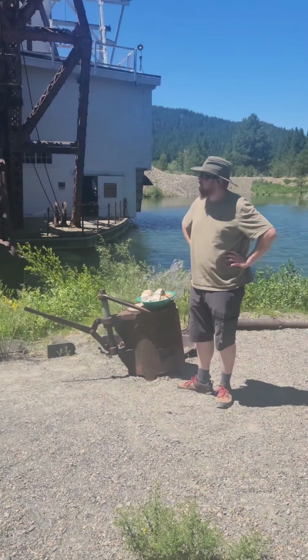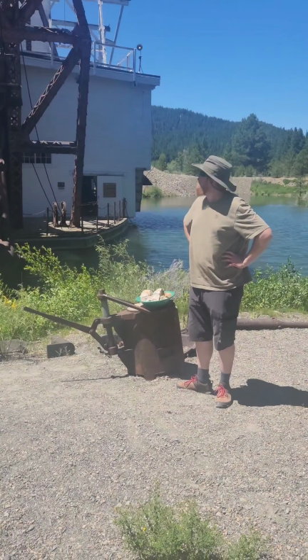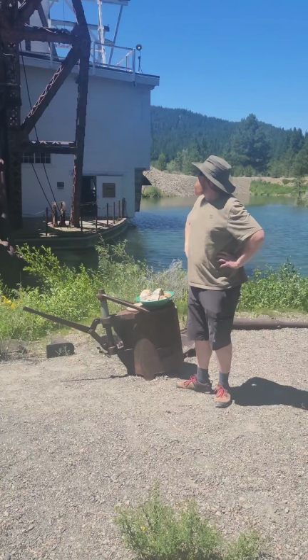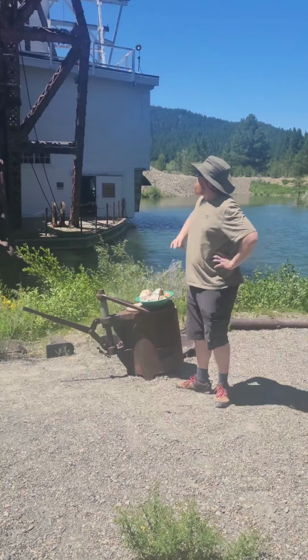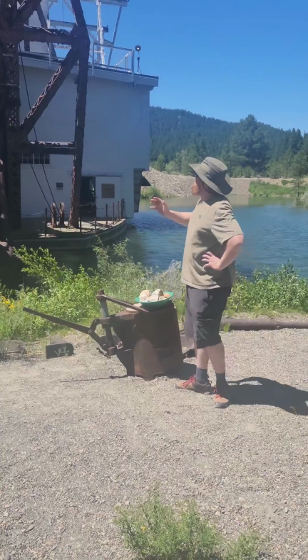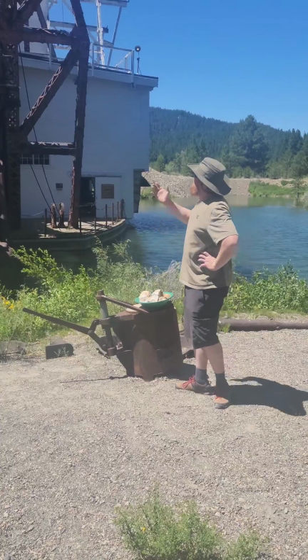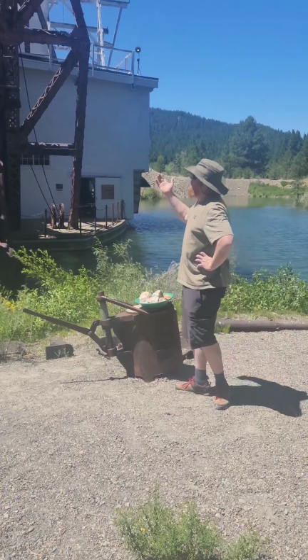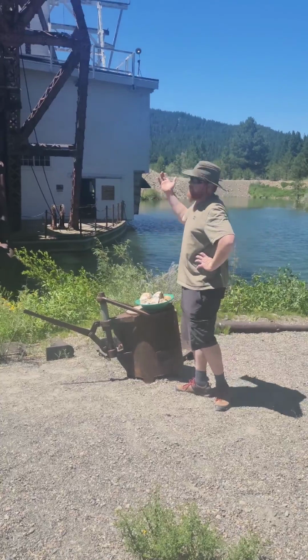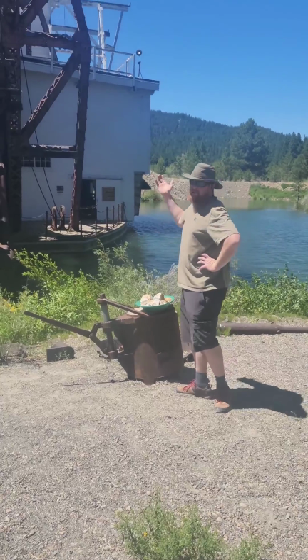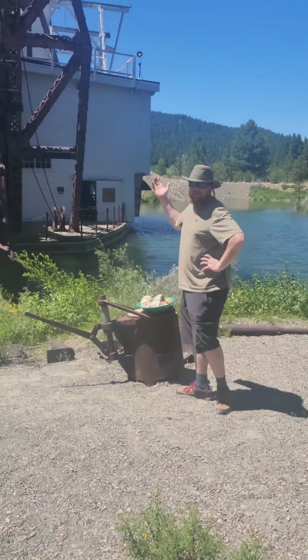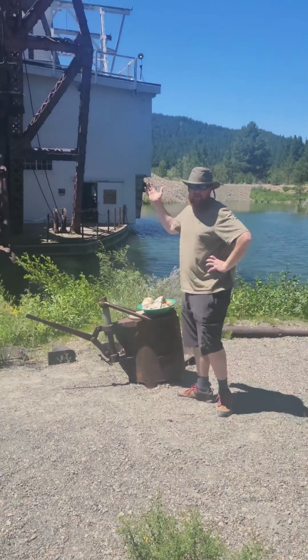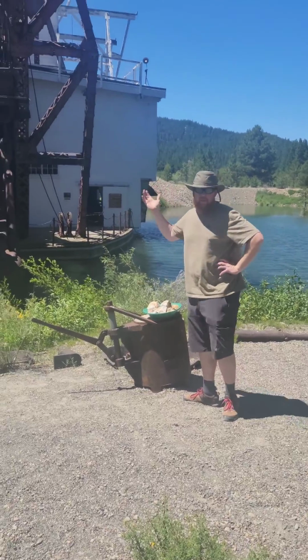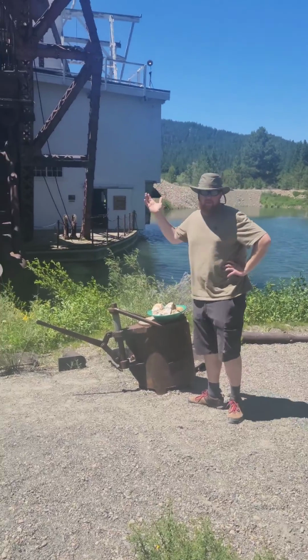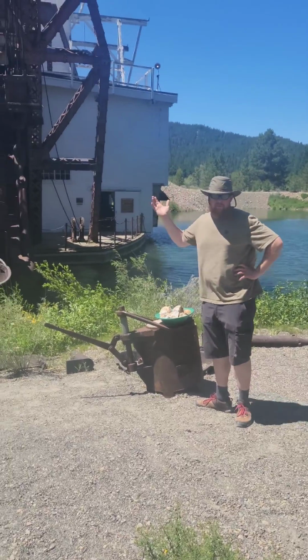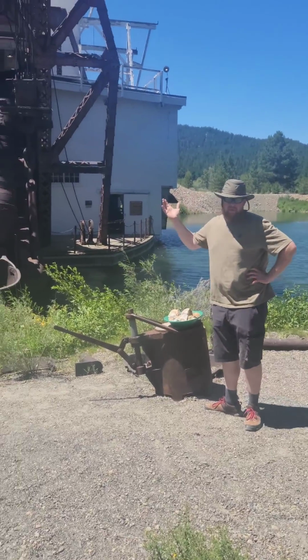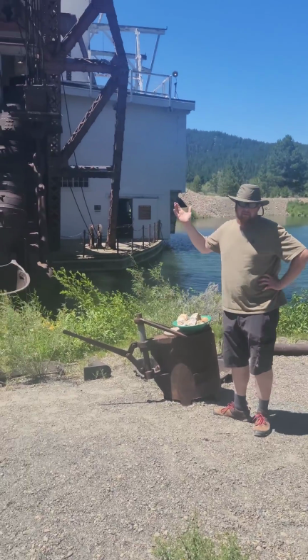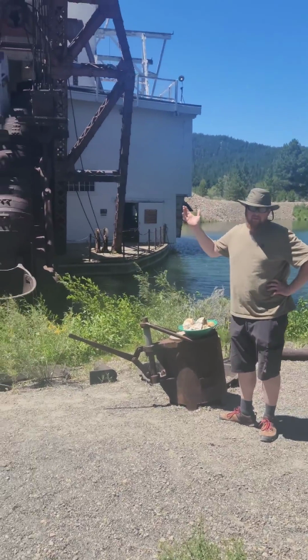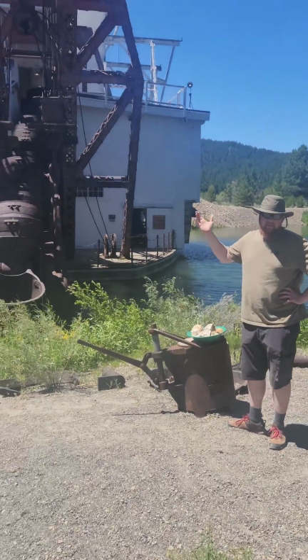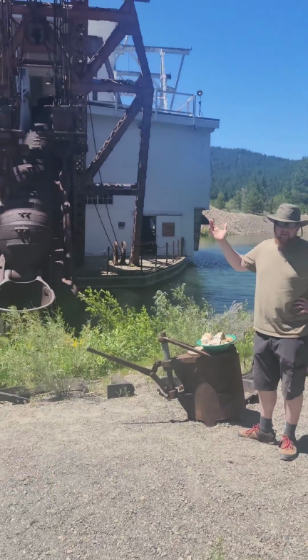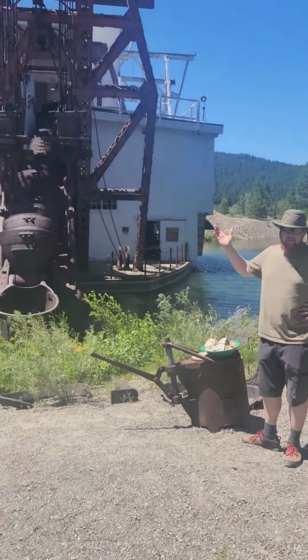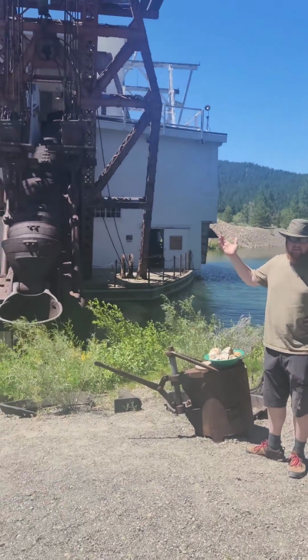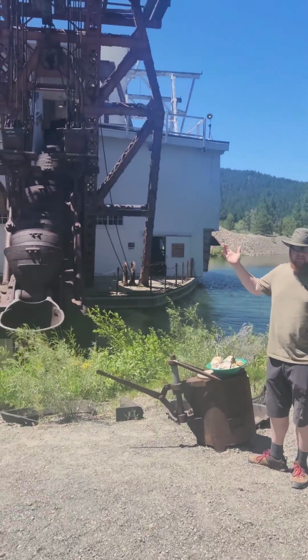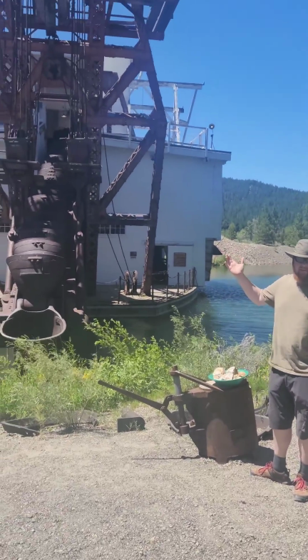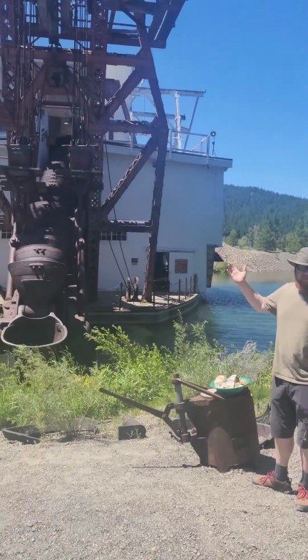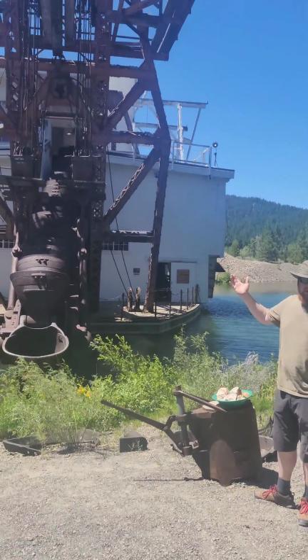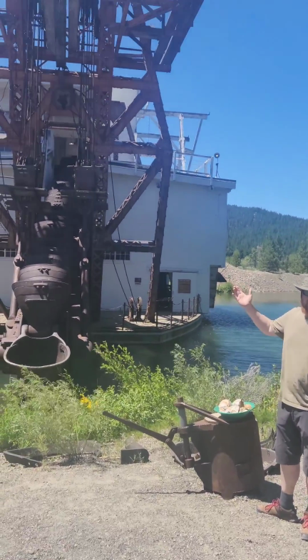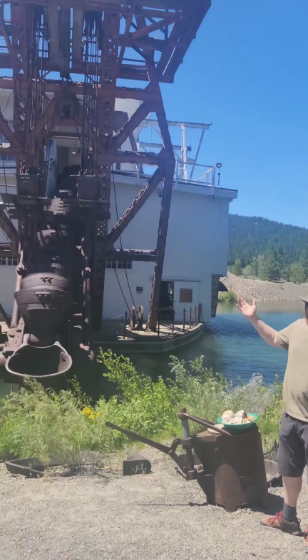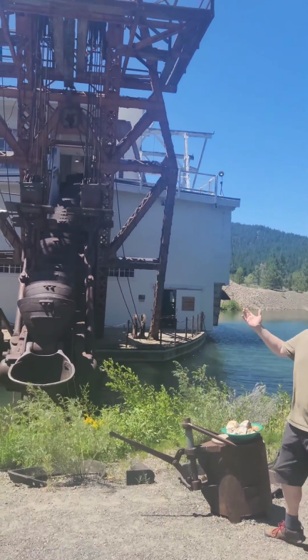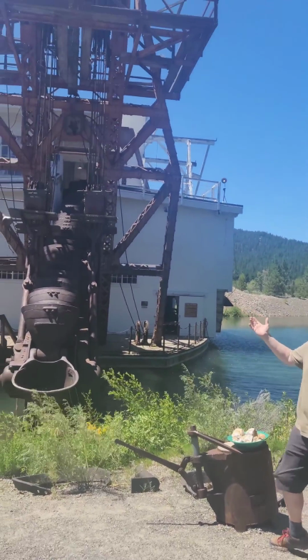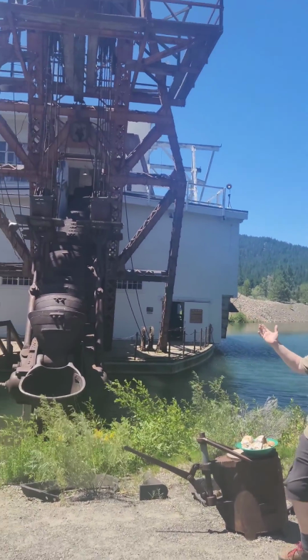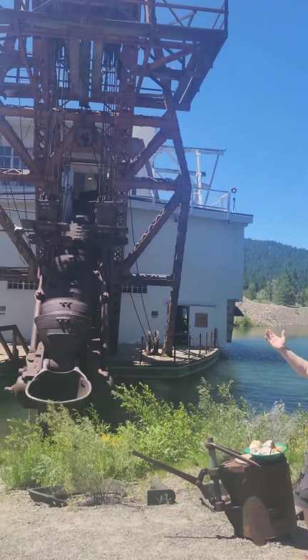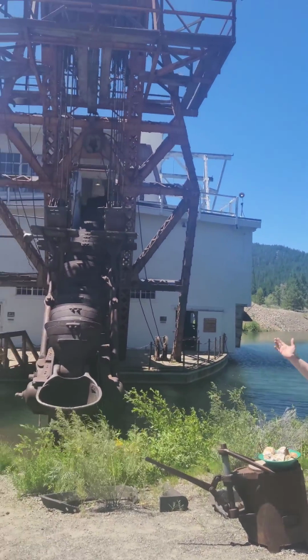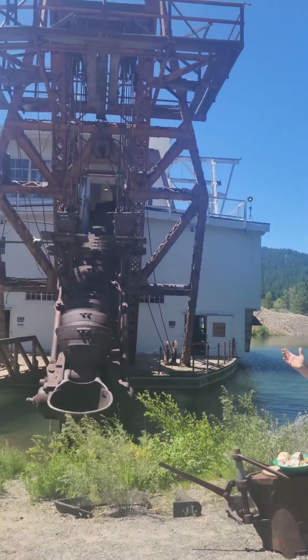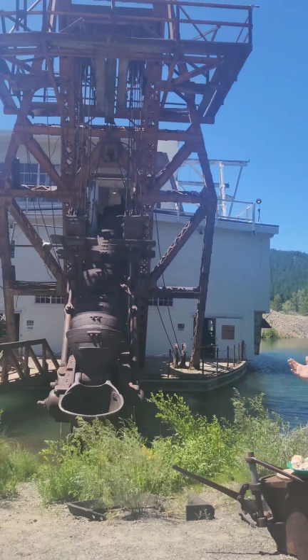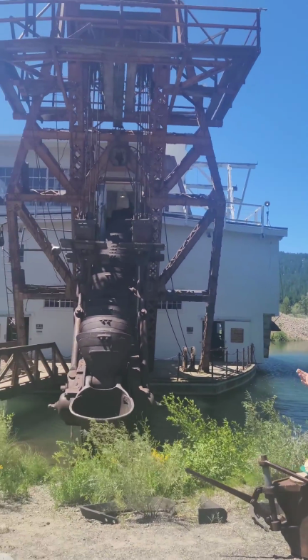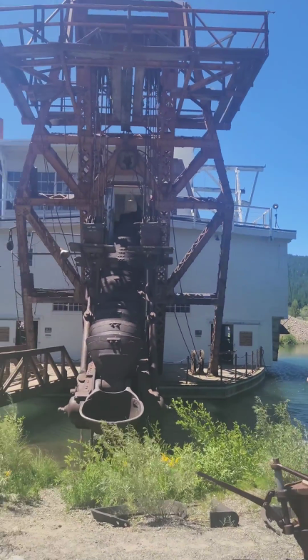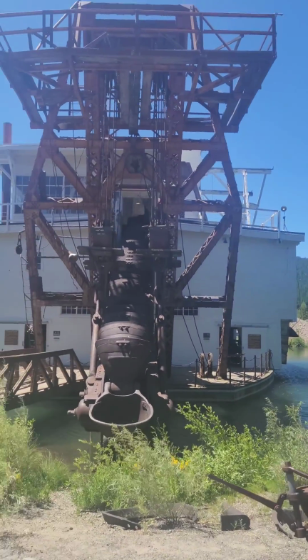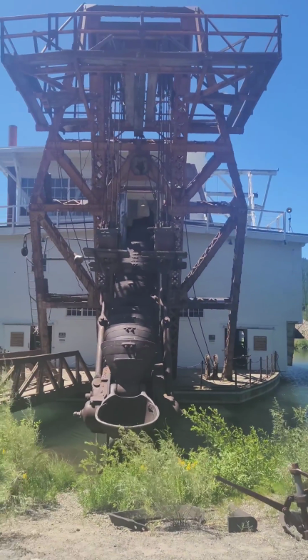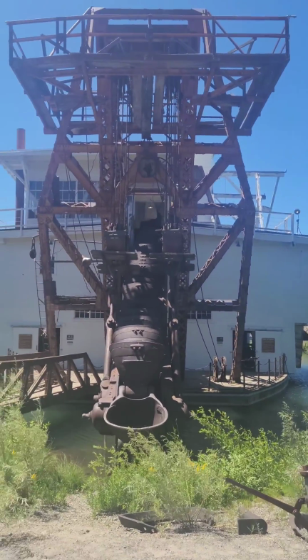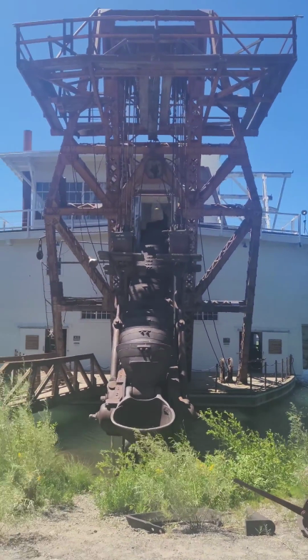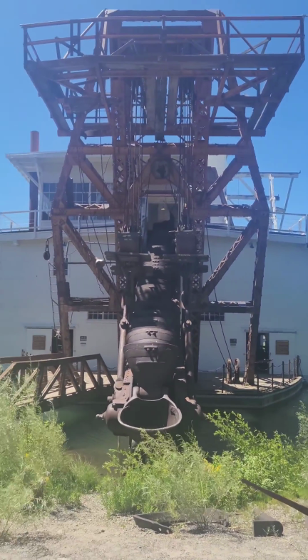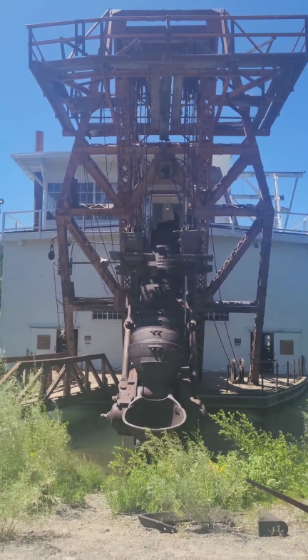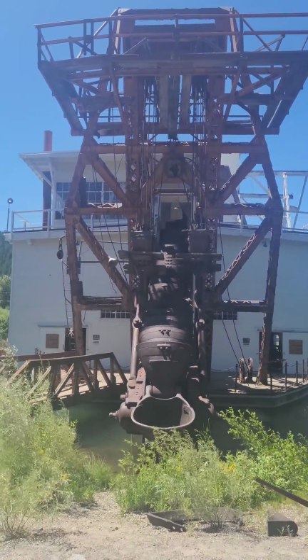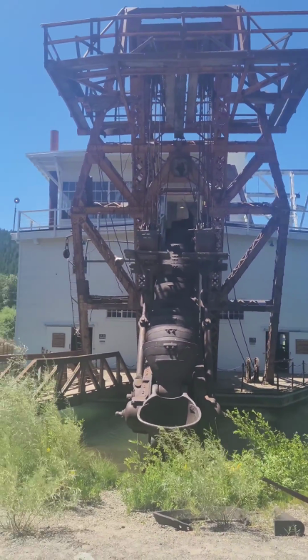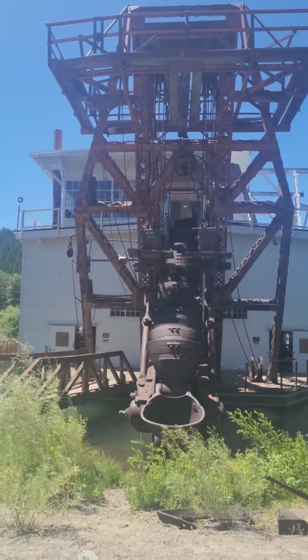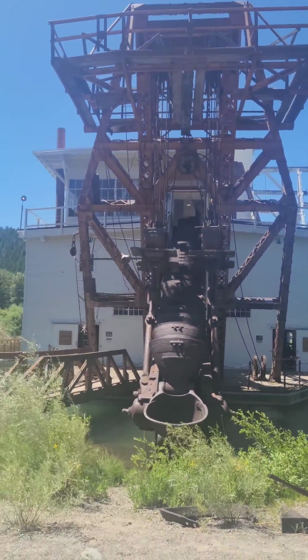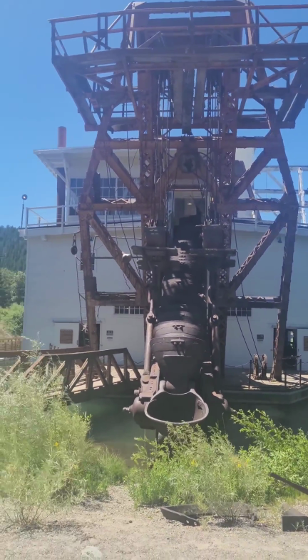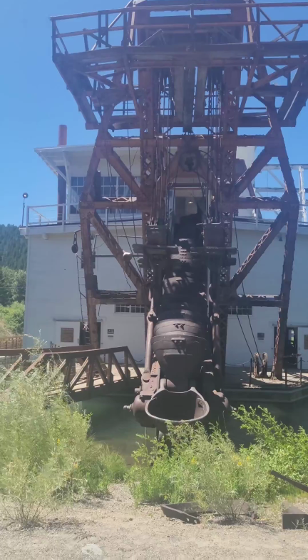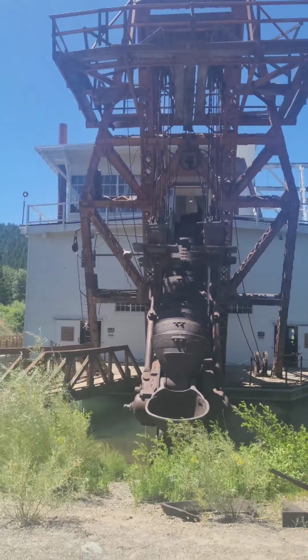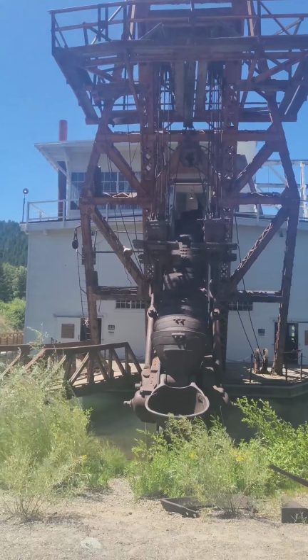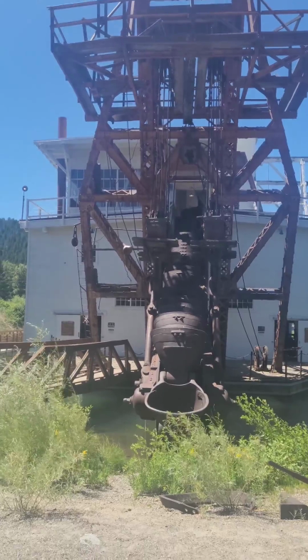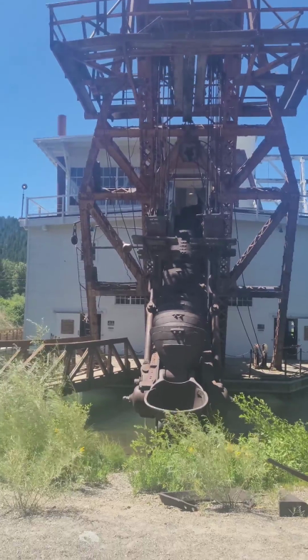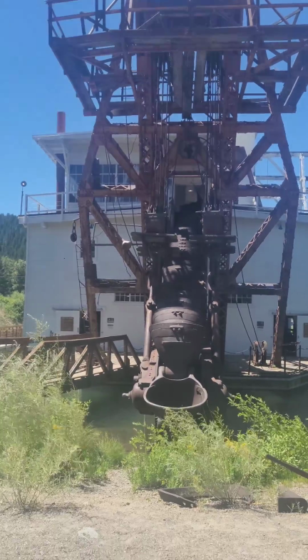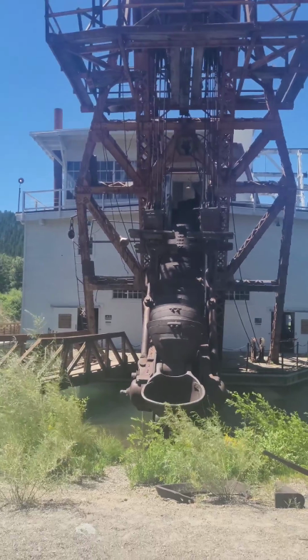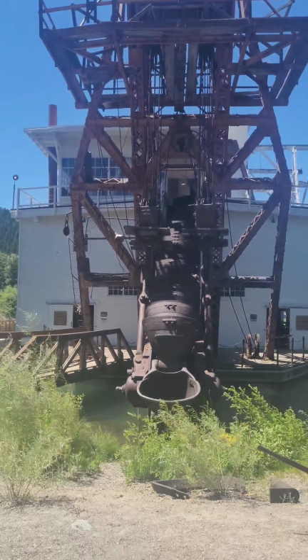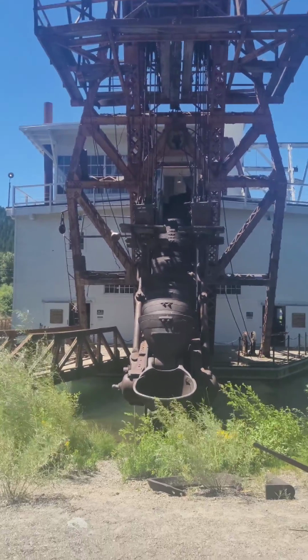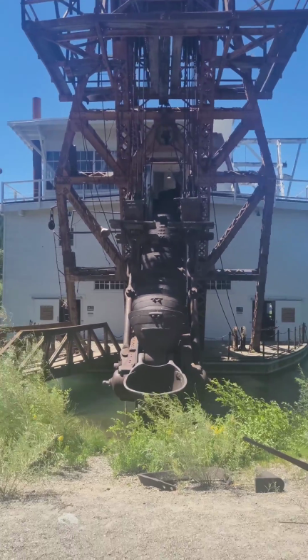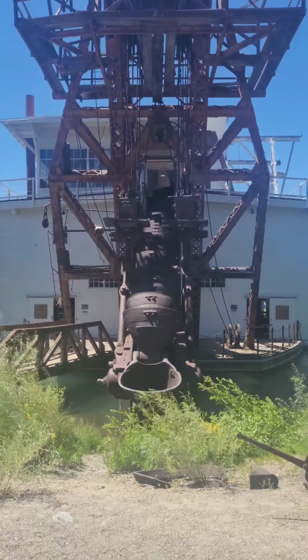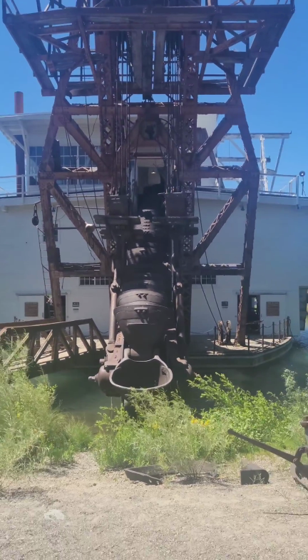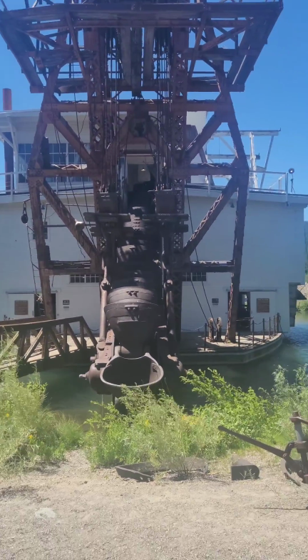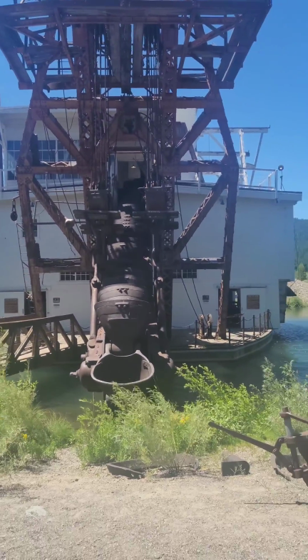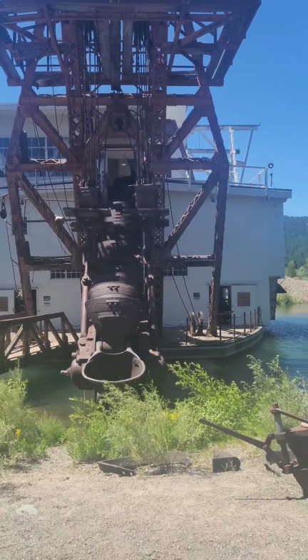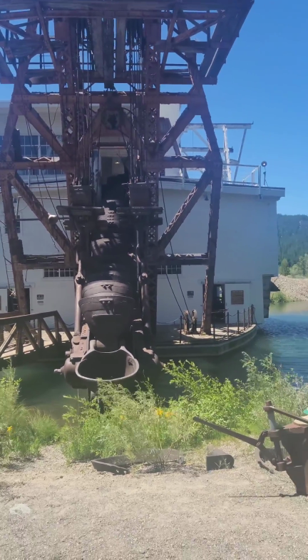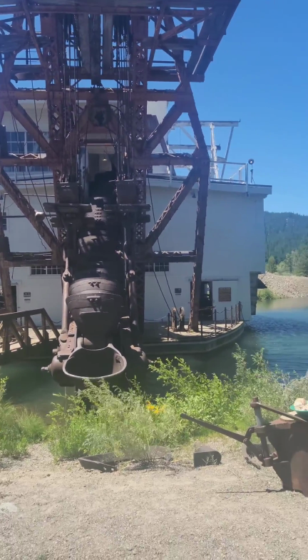So this is the dredge that went up and down the Powder River Valley — it's about four or five stories tall, built in the early 1900s.